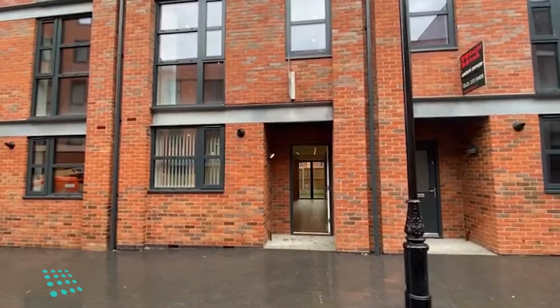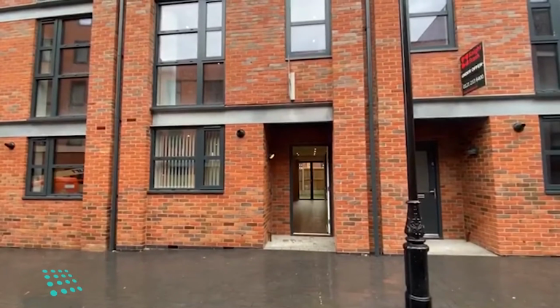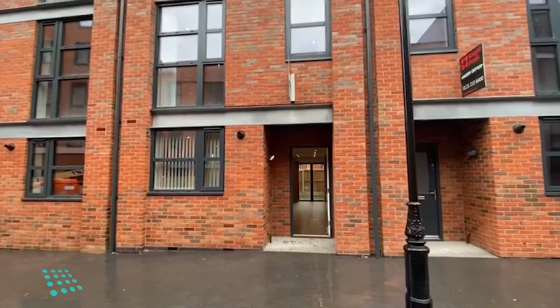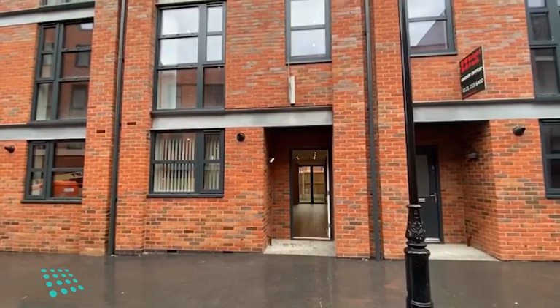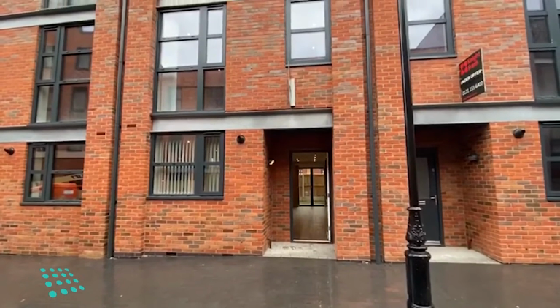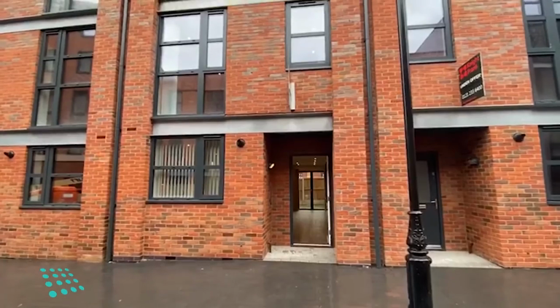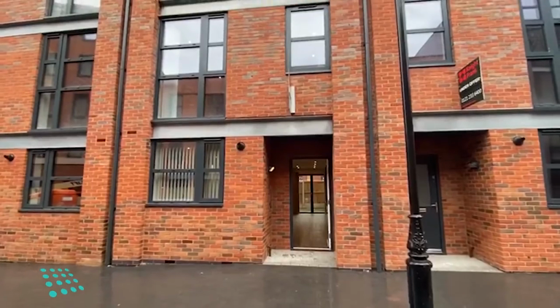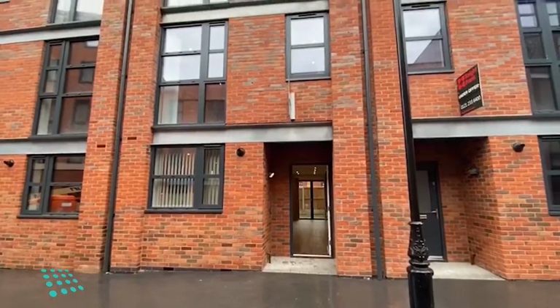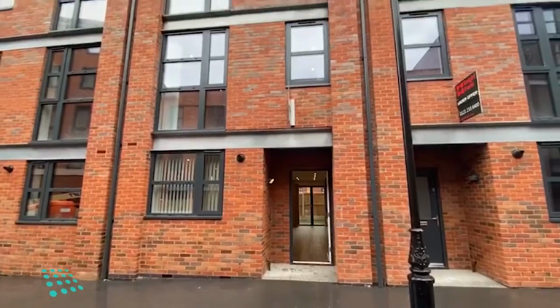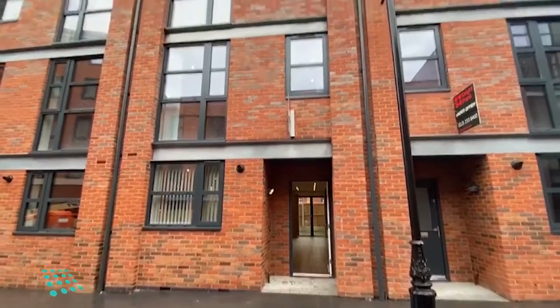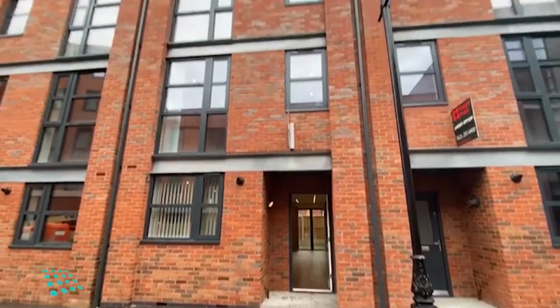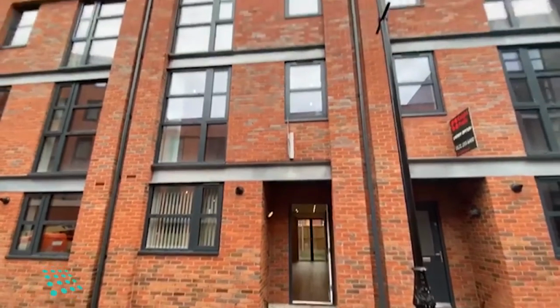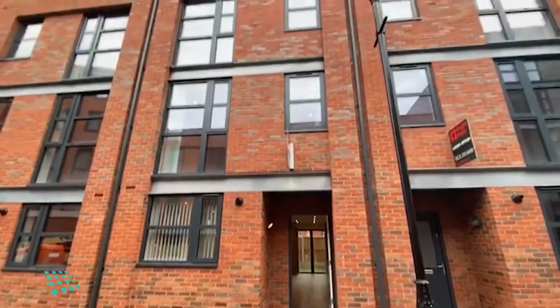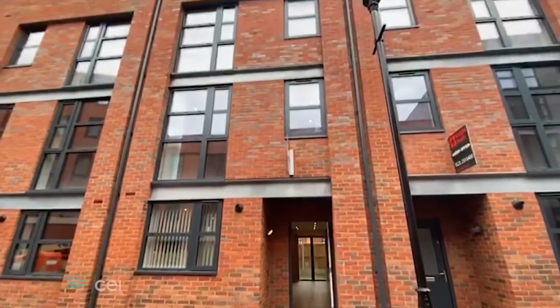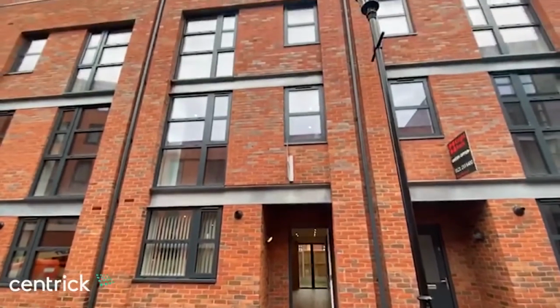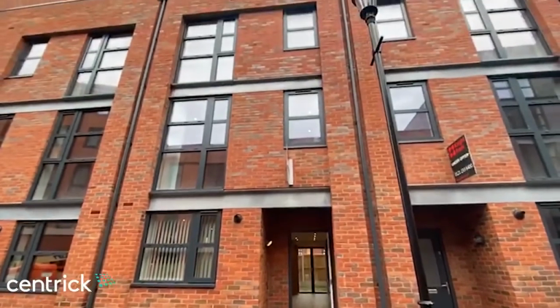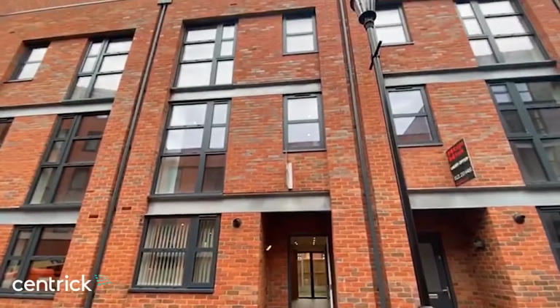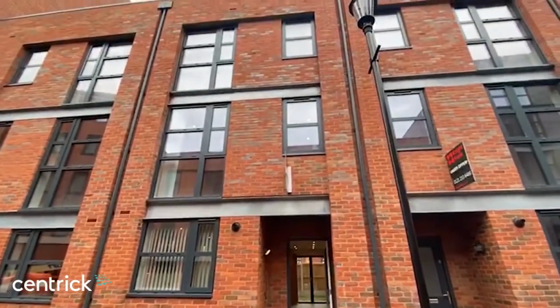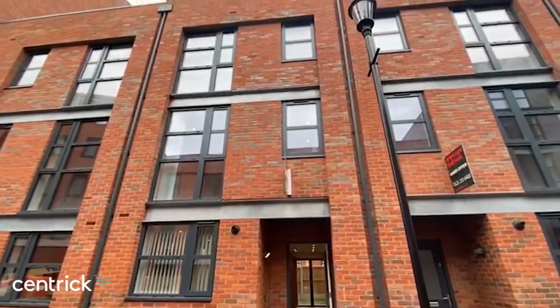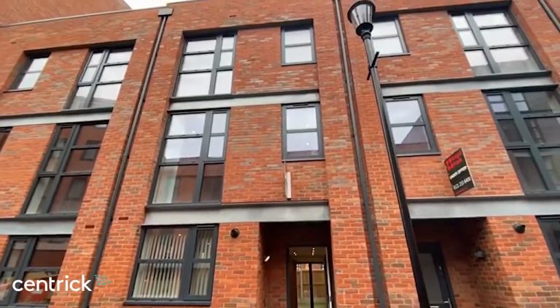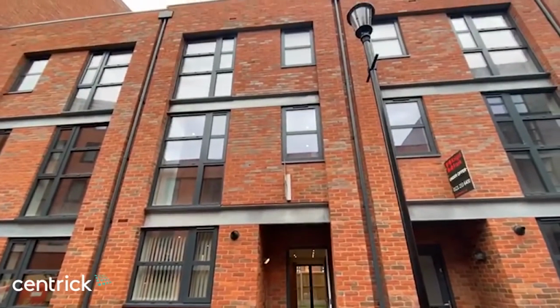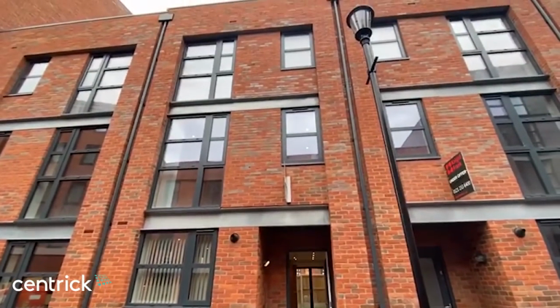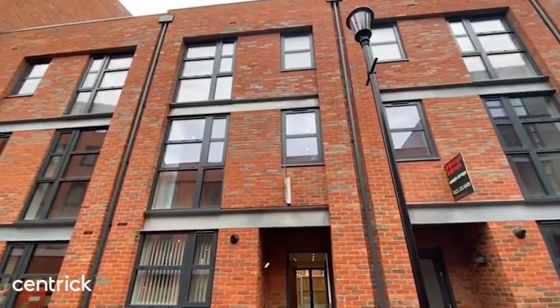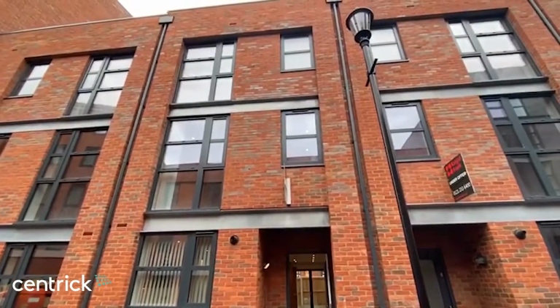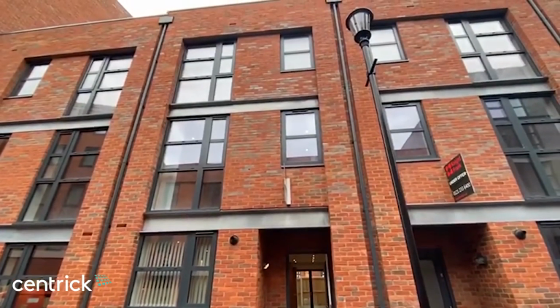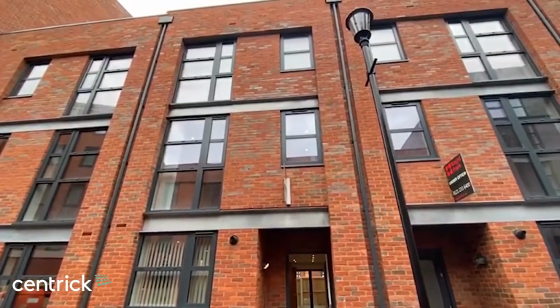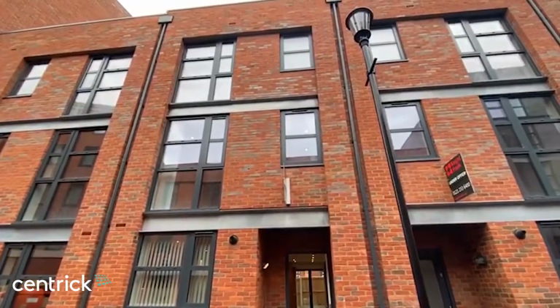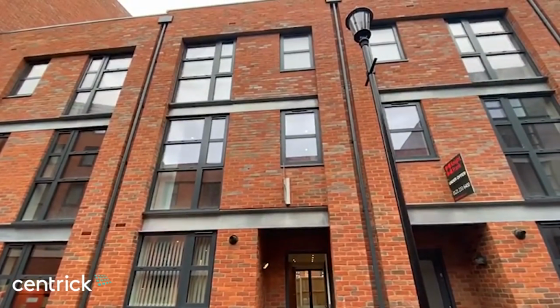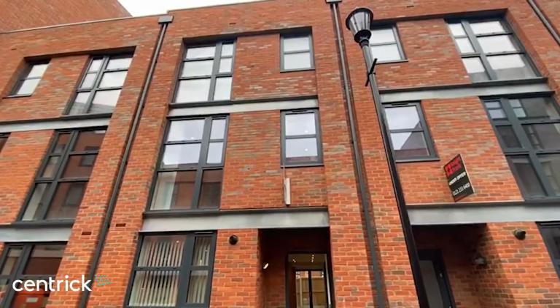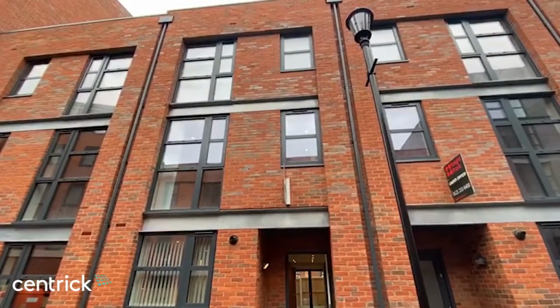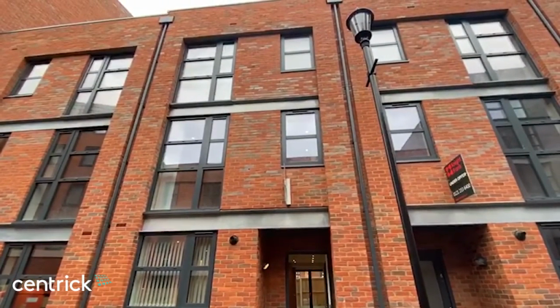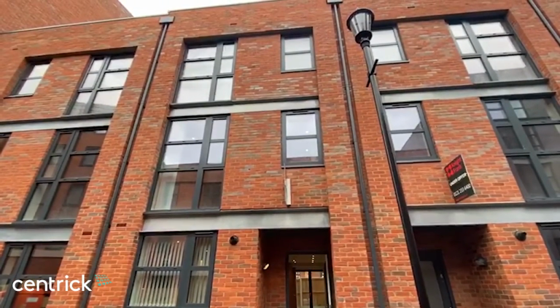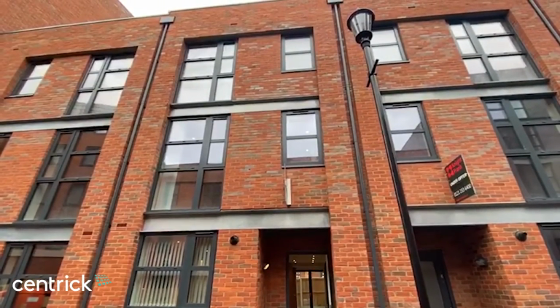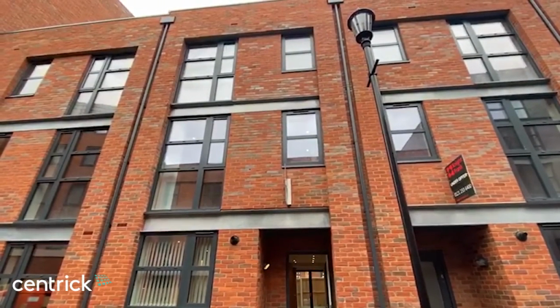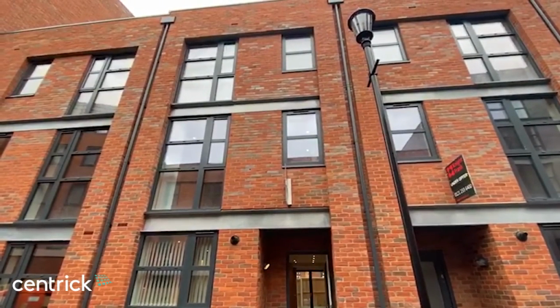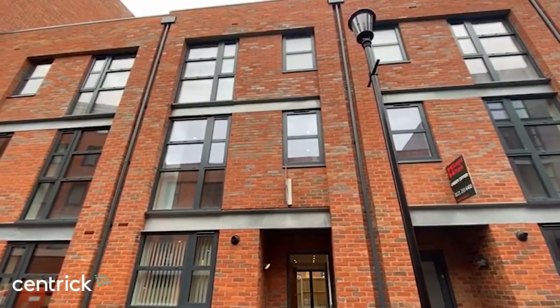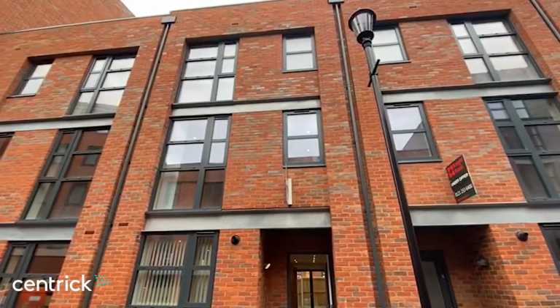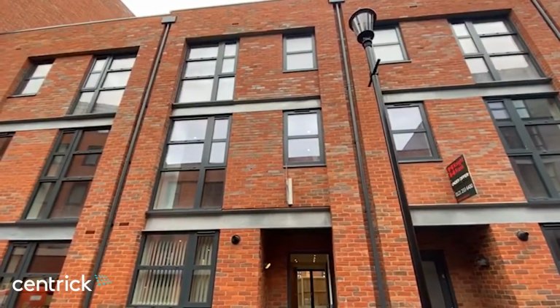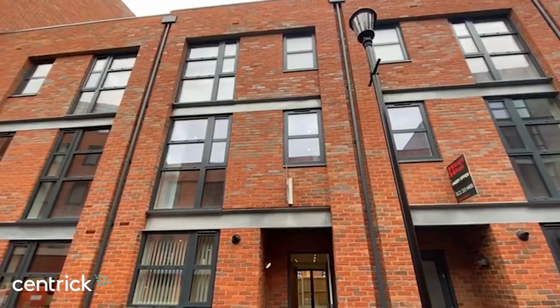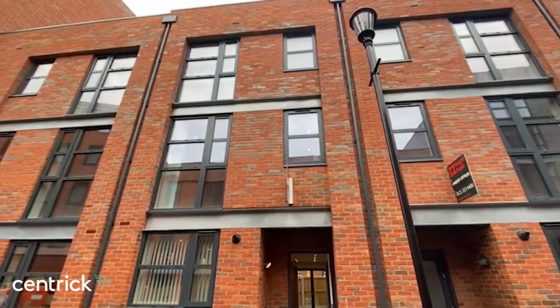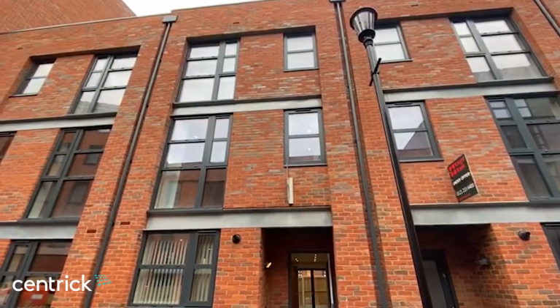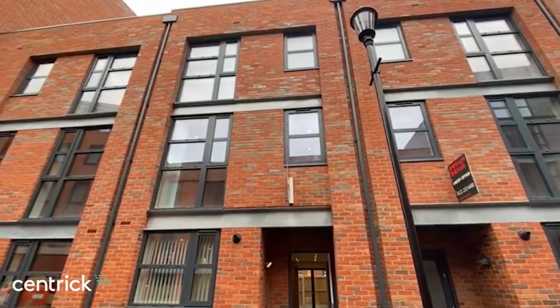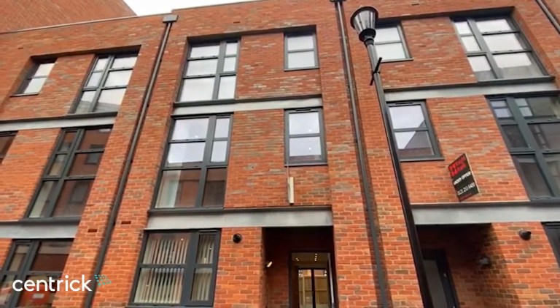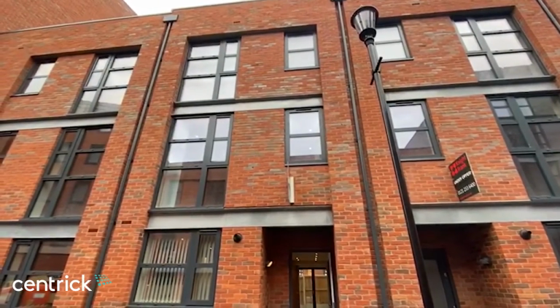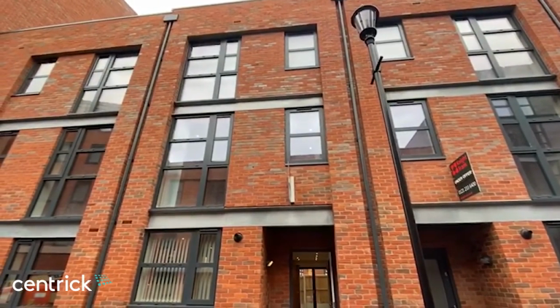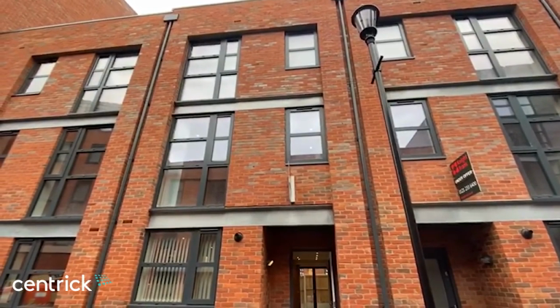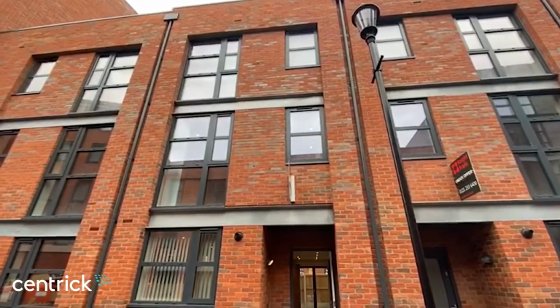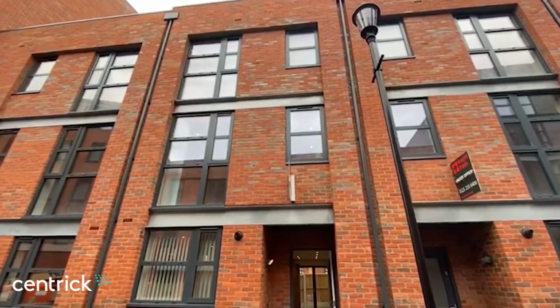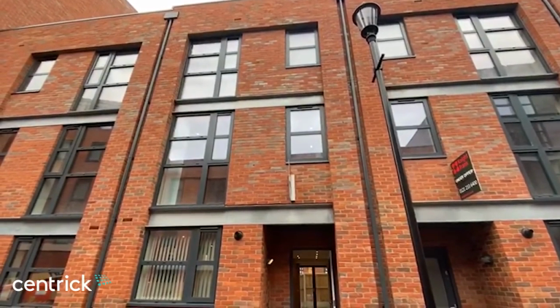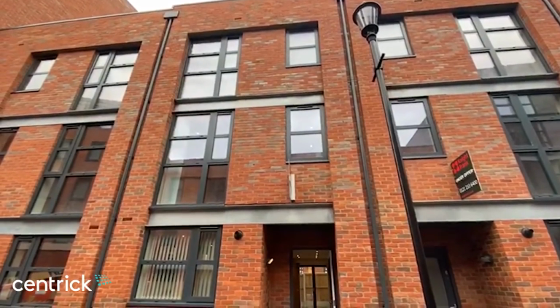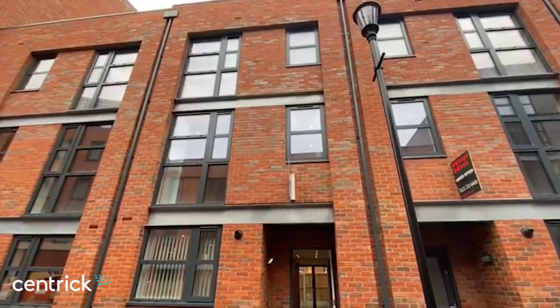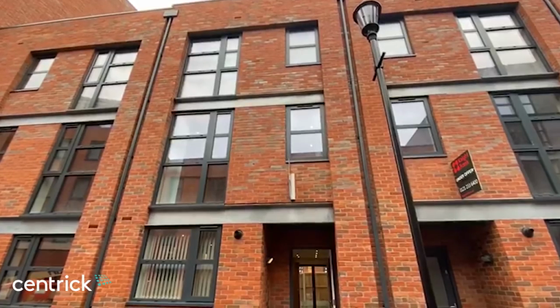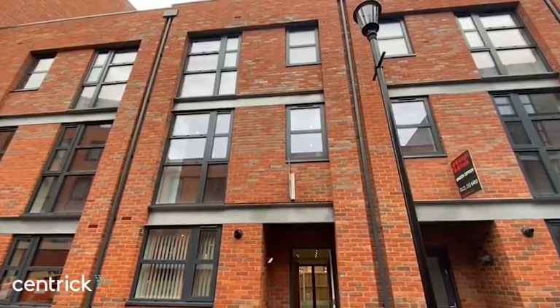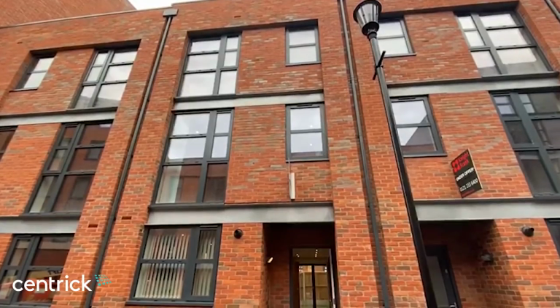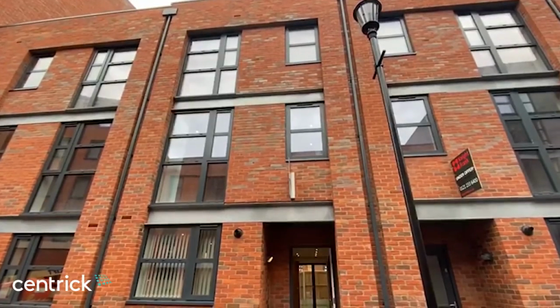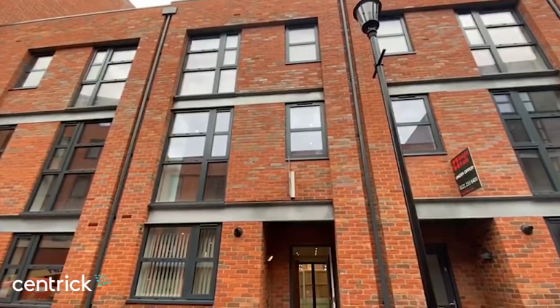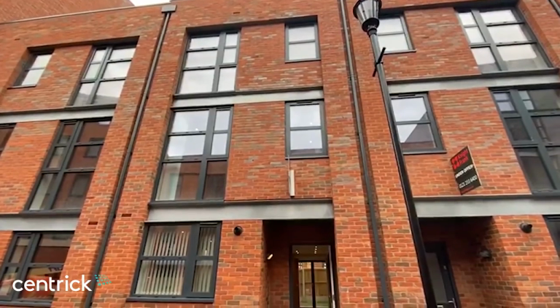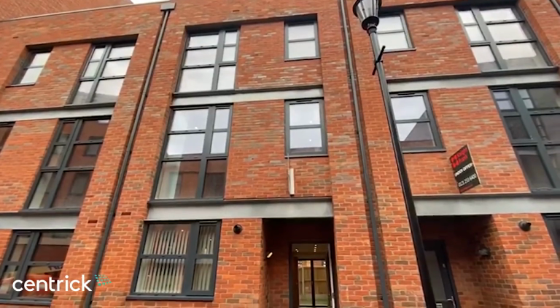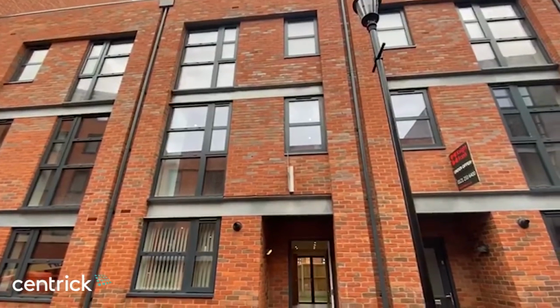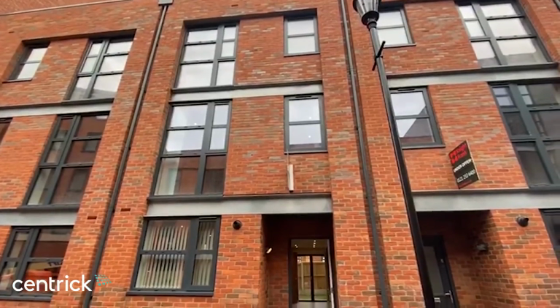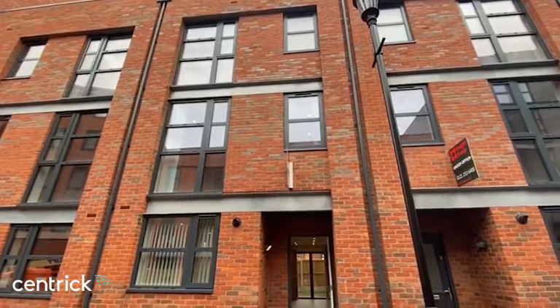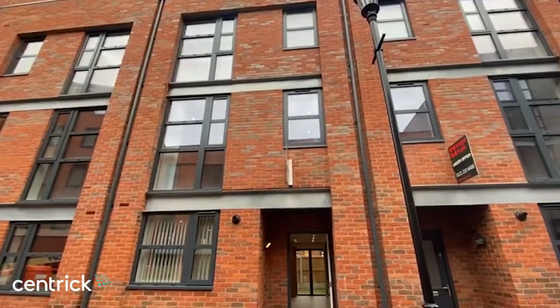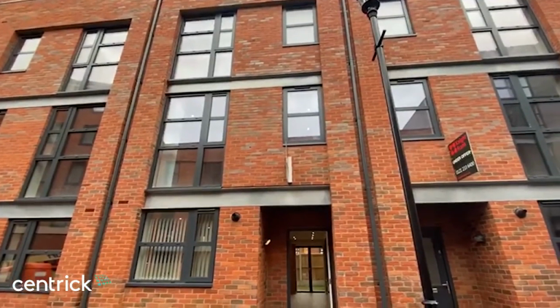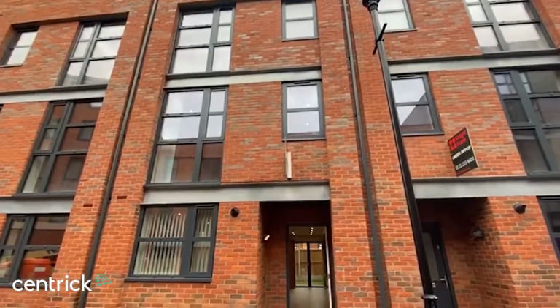This is a video viewing for a three-bedroom, three-storey townhouse located within St George's Urban Village in the jewellery quarter of Birmingham.